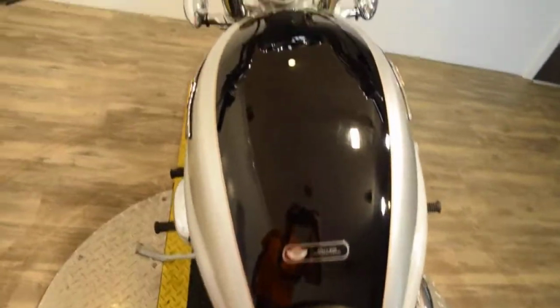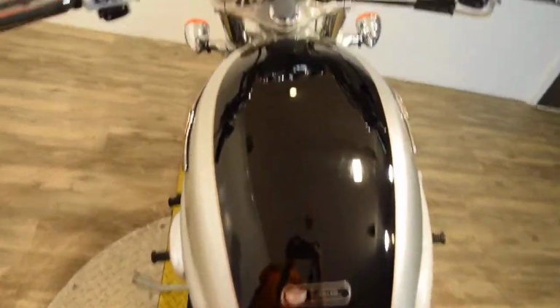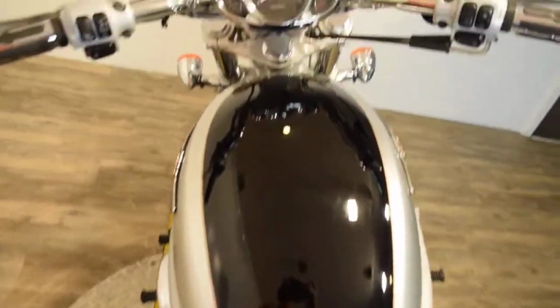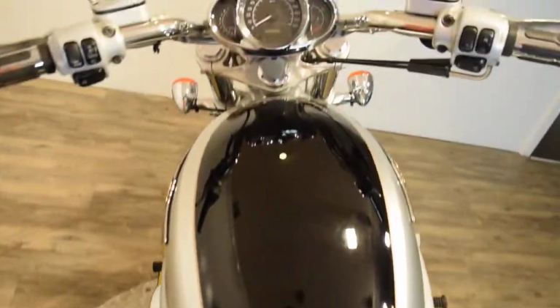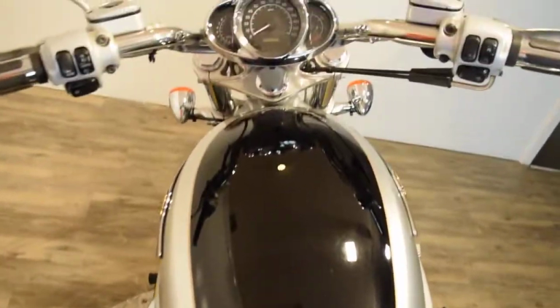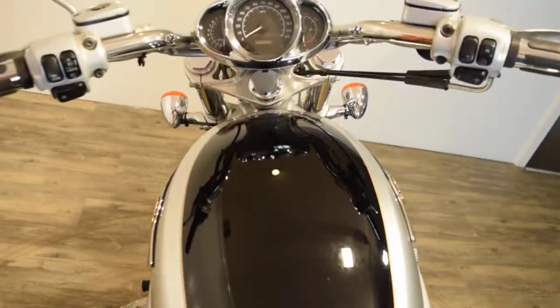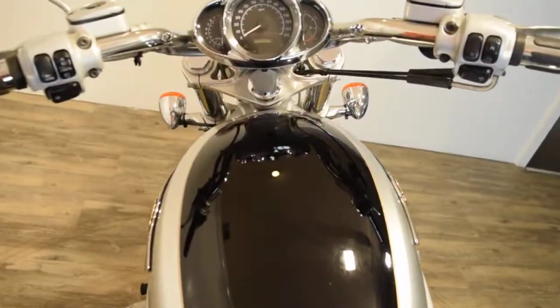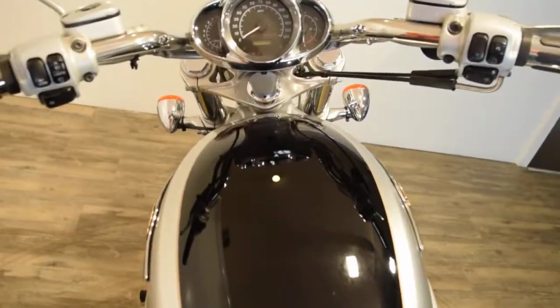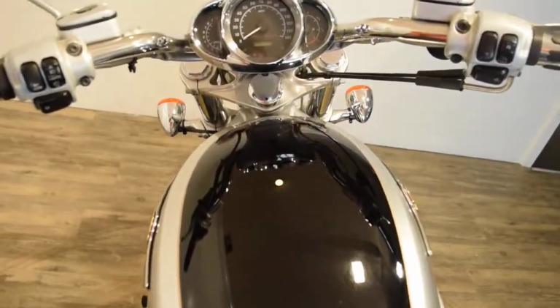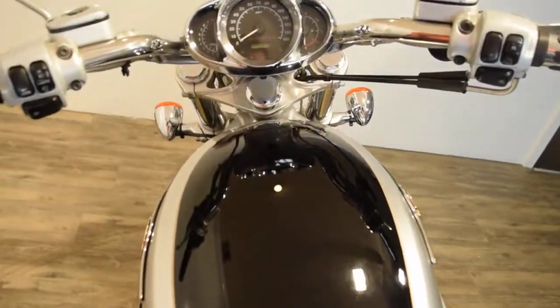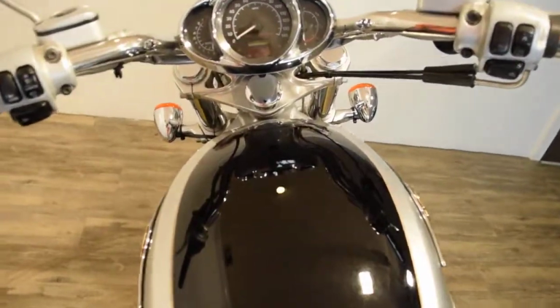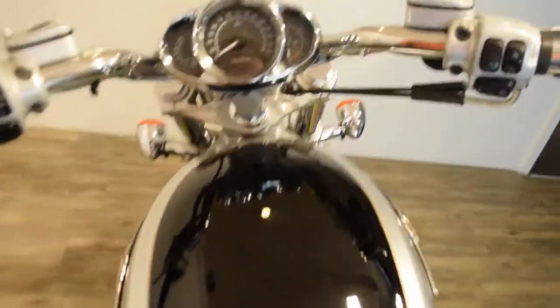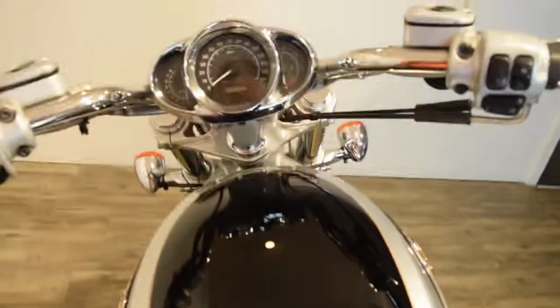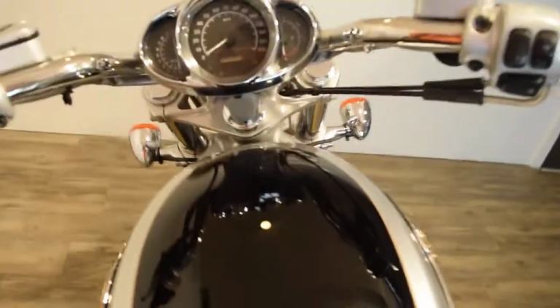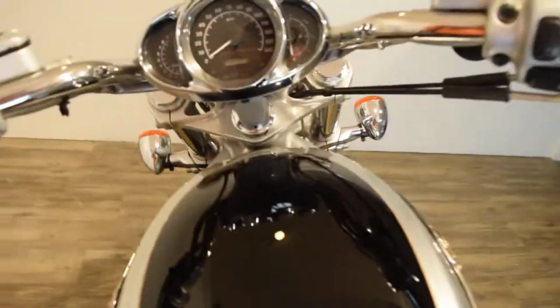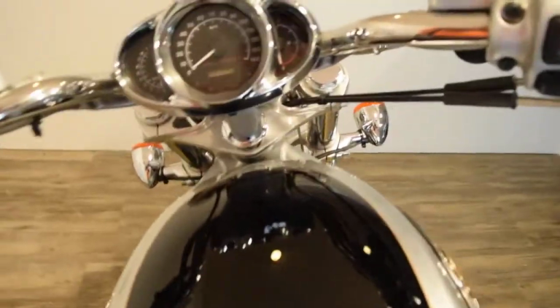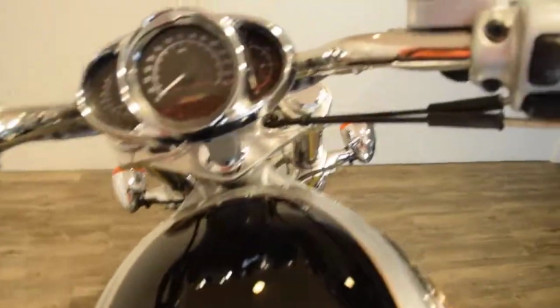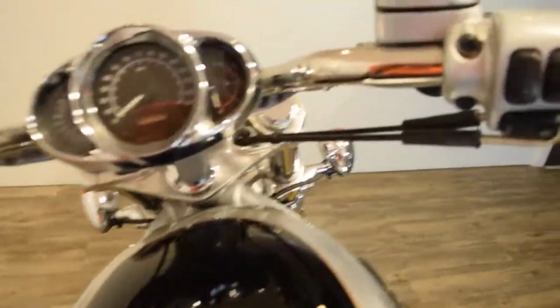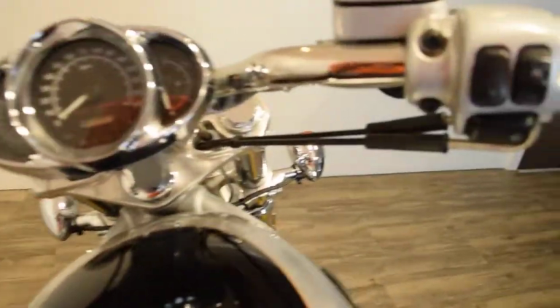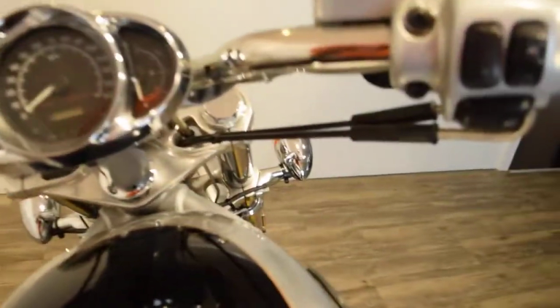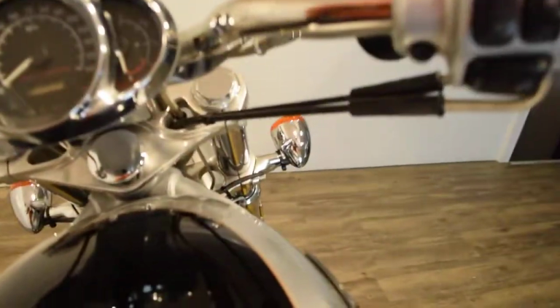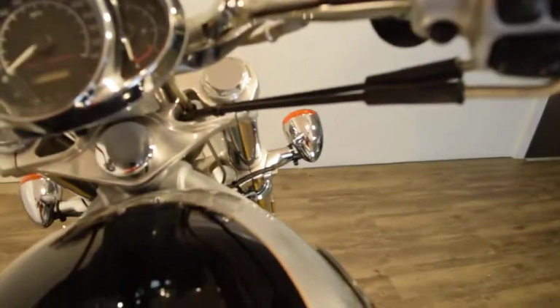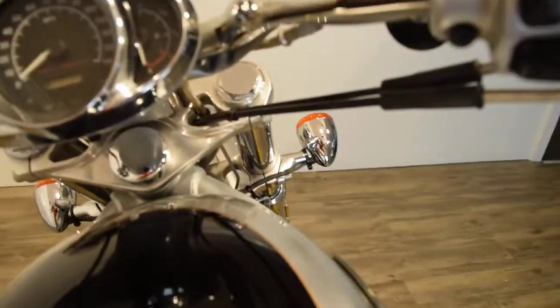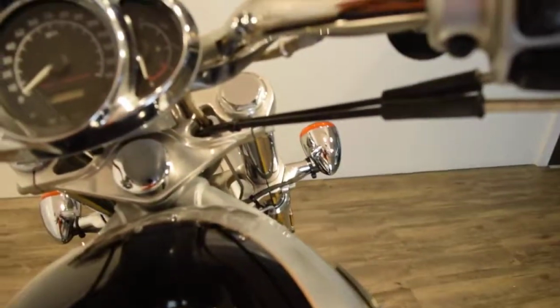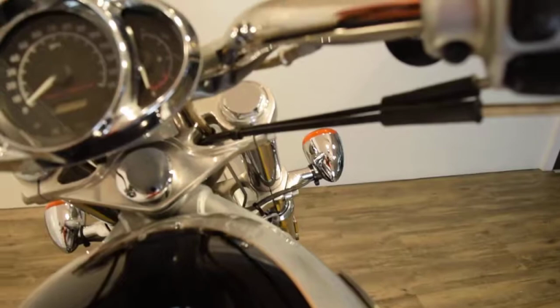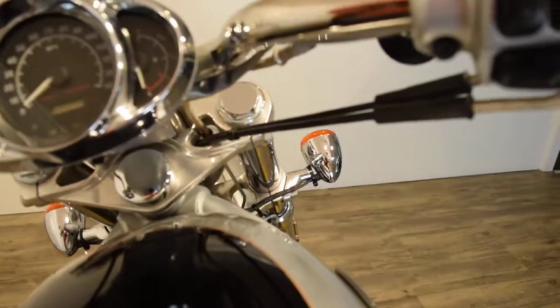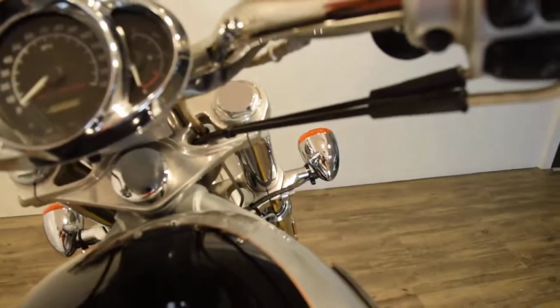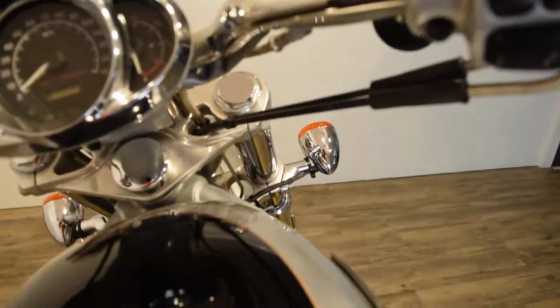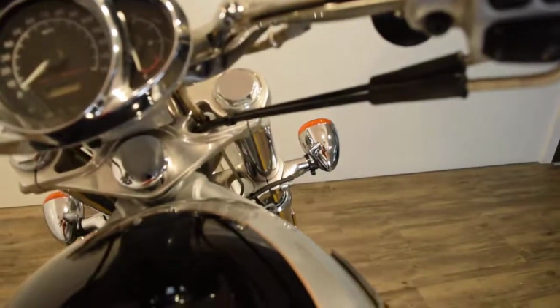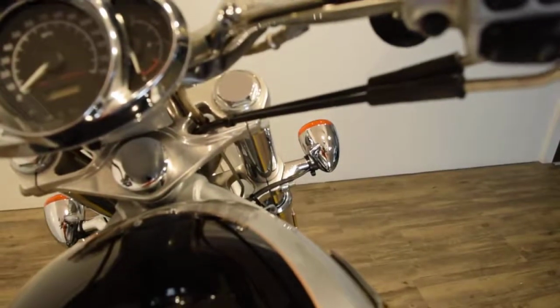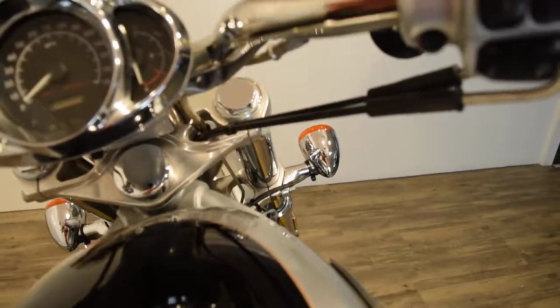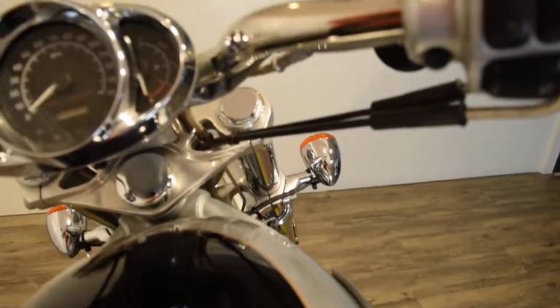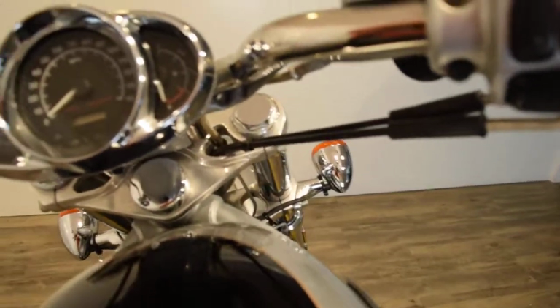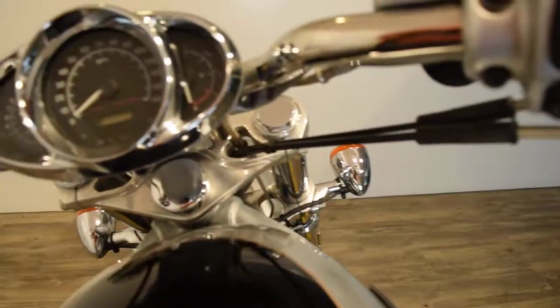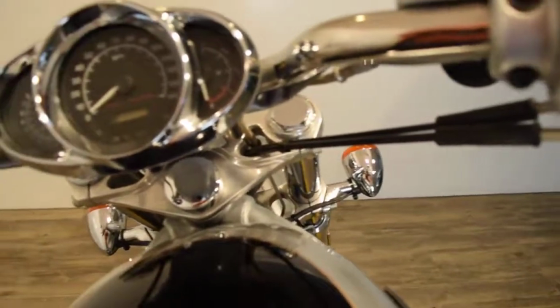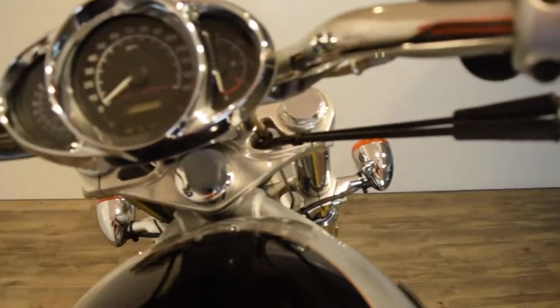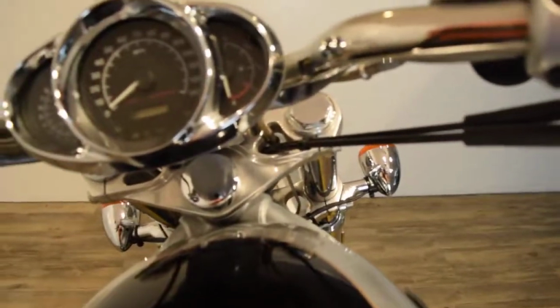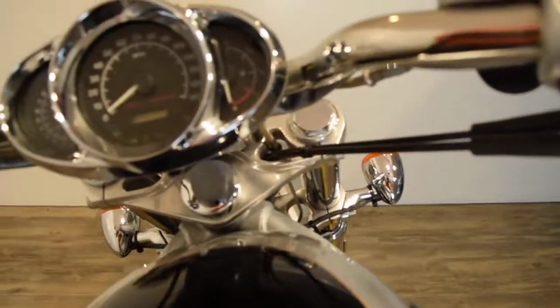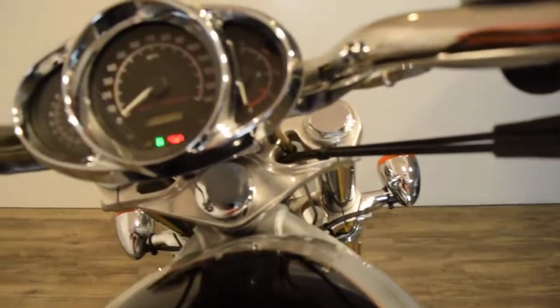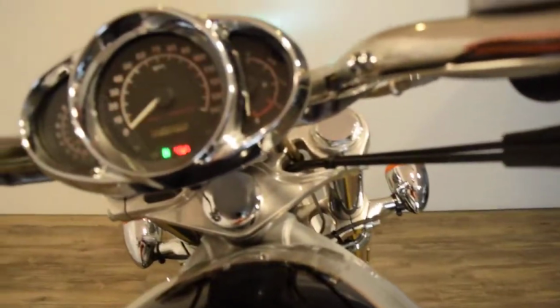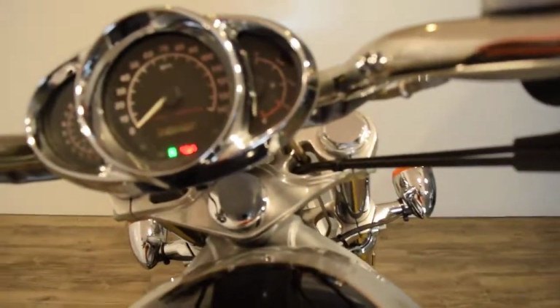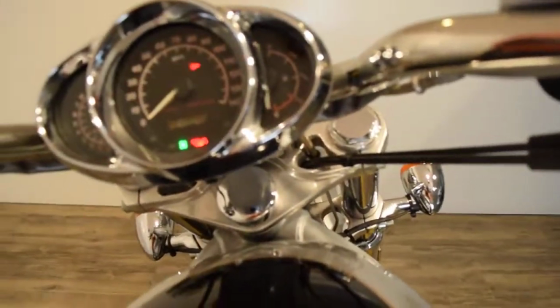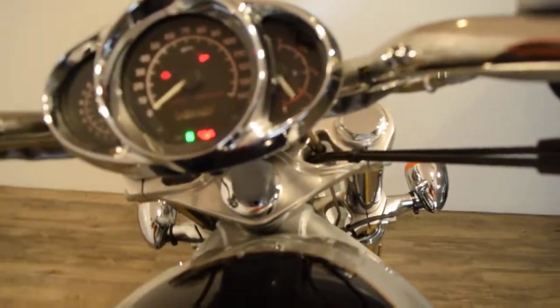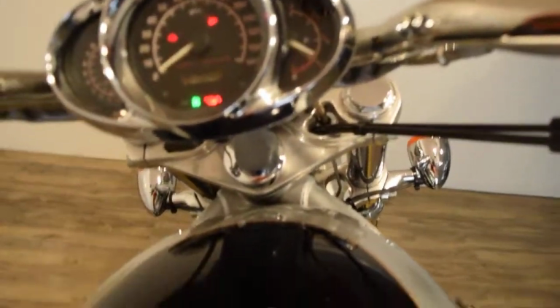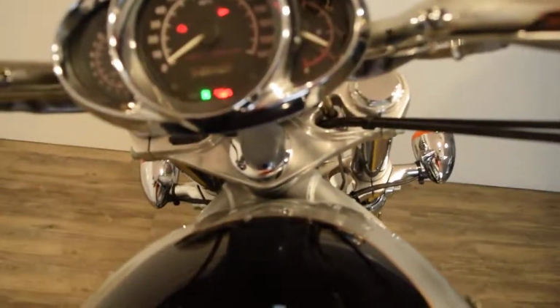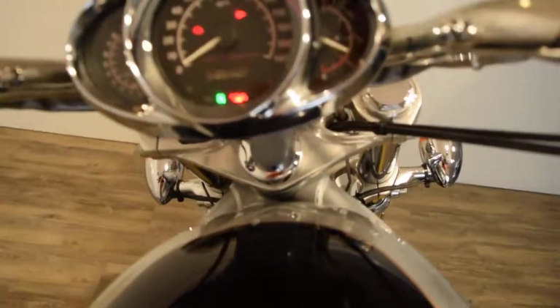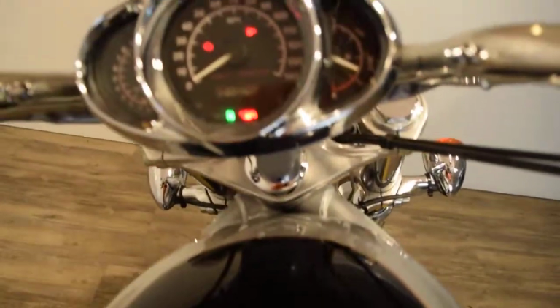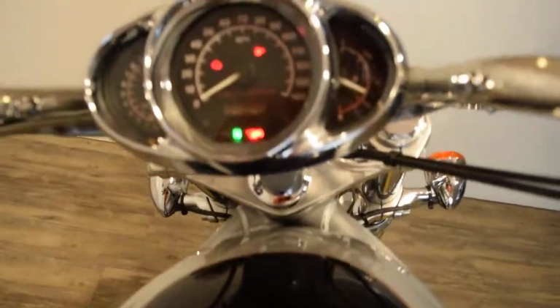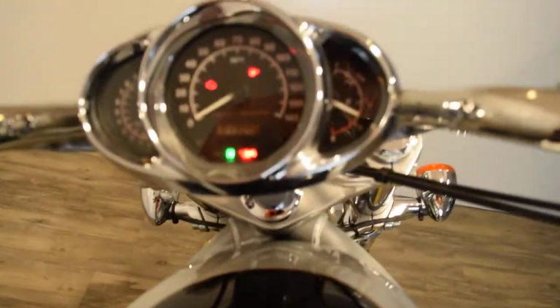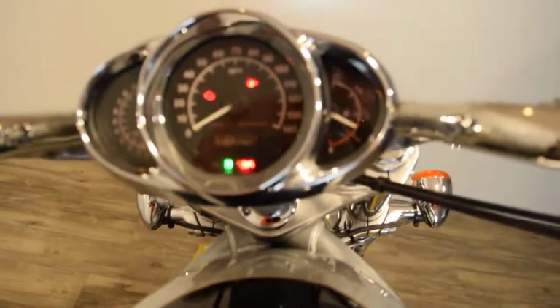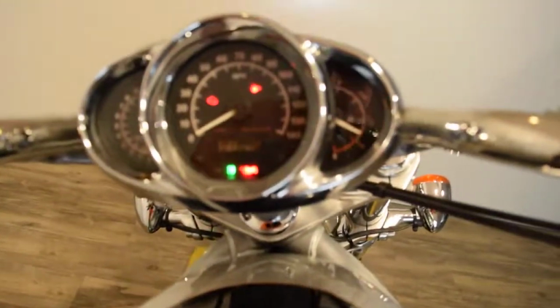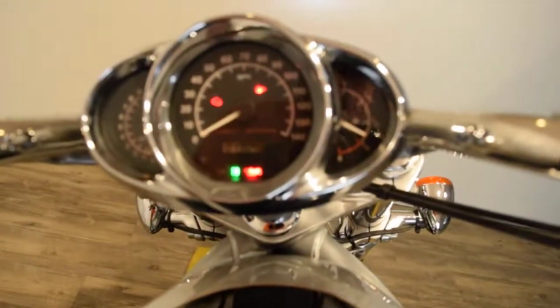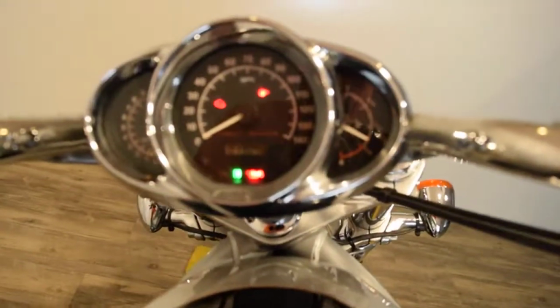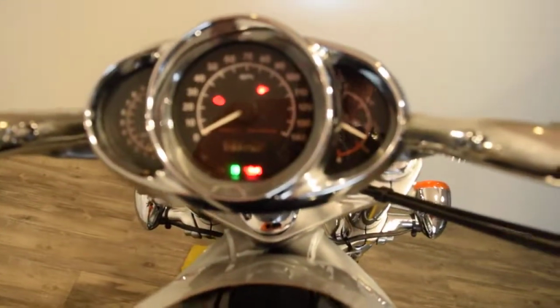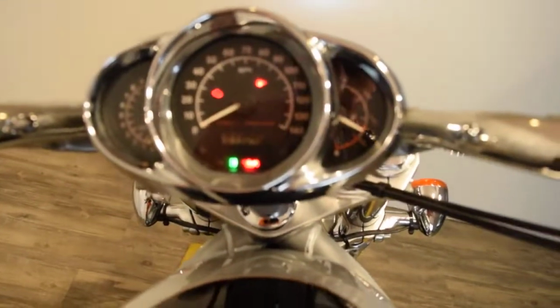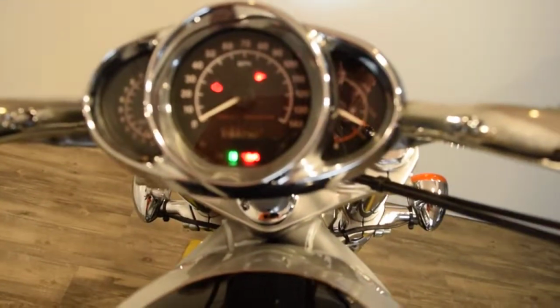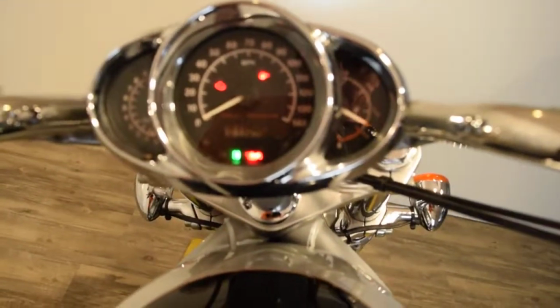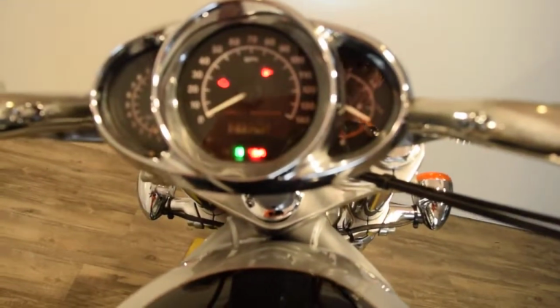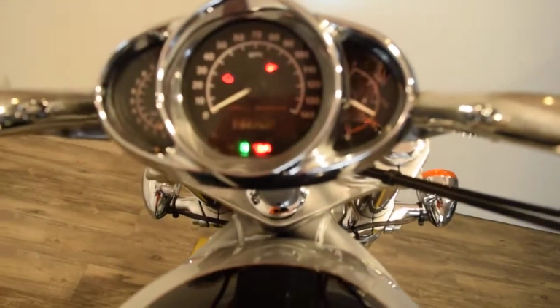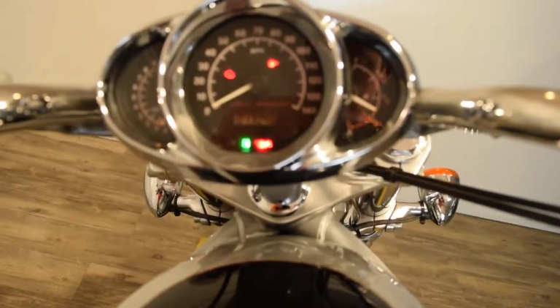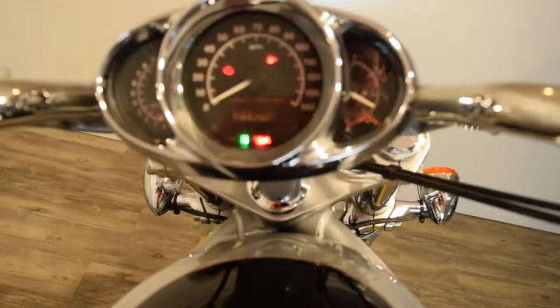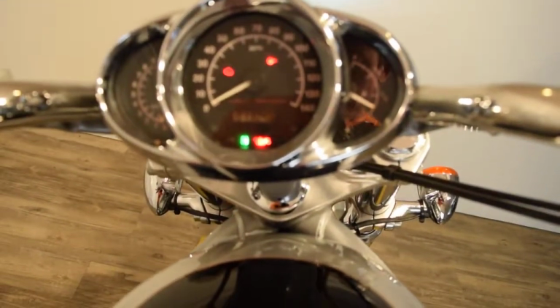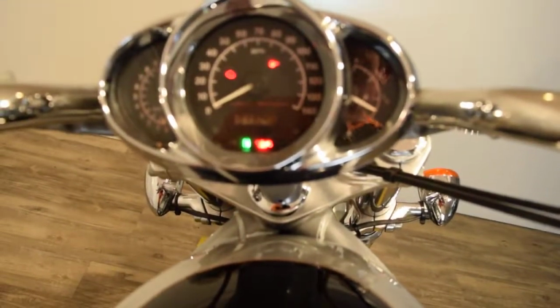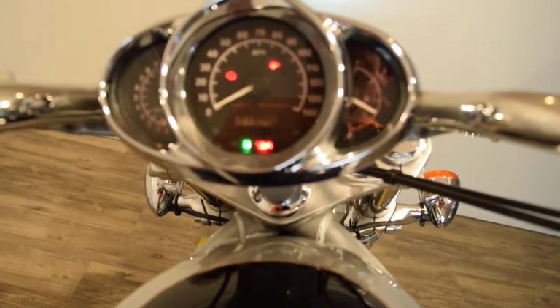Let me get you the exact miles on this. It's got a key fob for security. It has 13,046 miles.